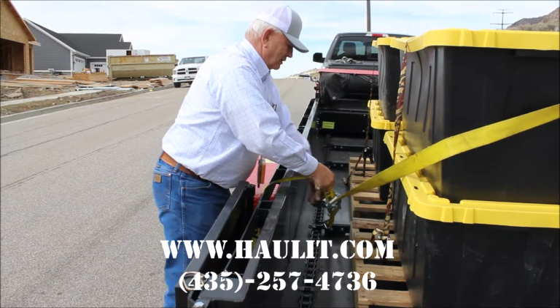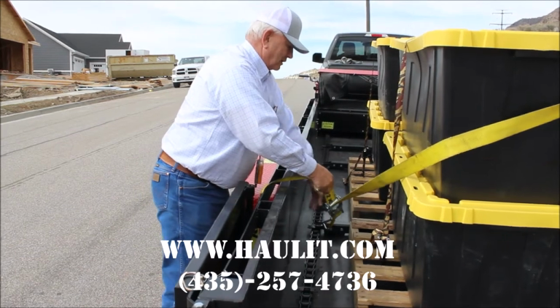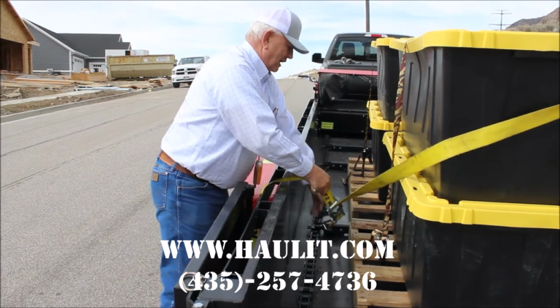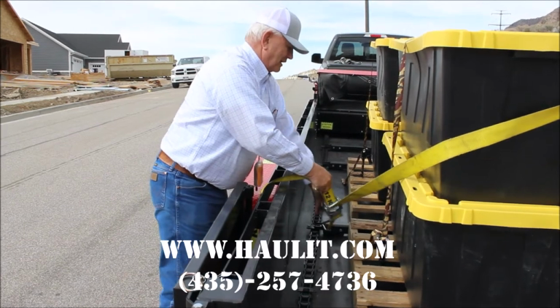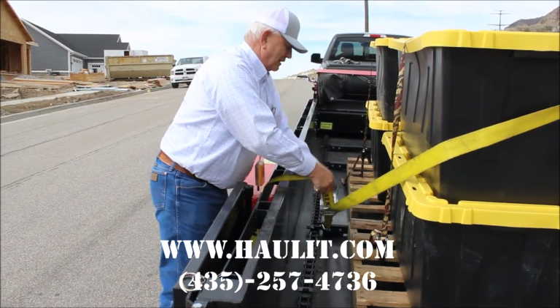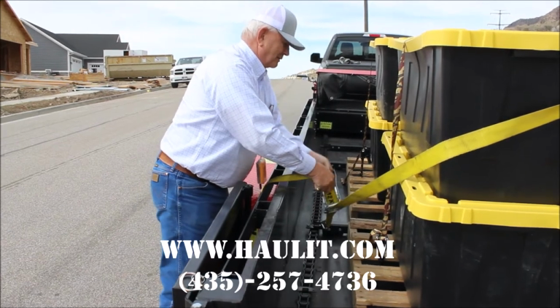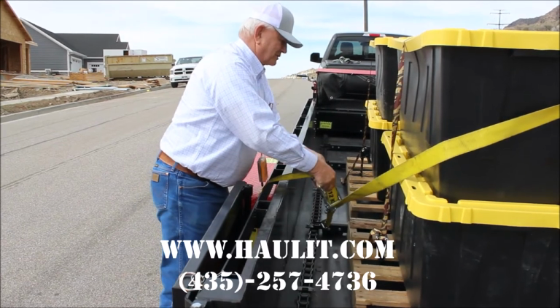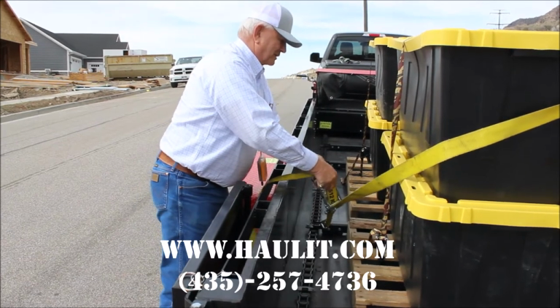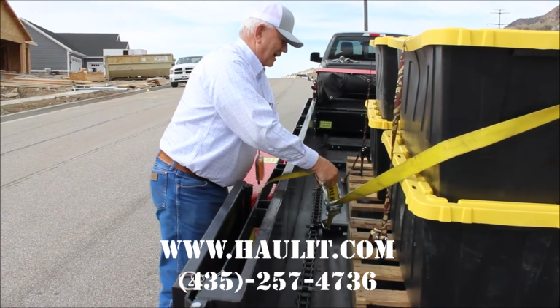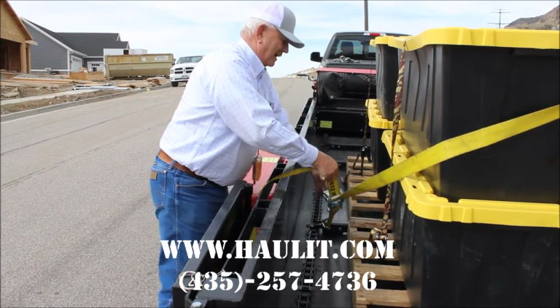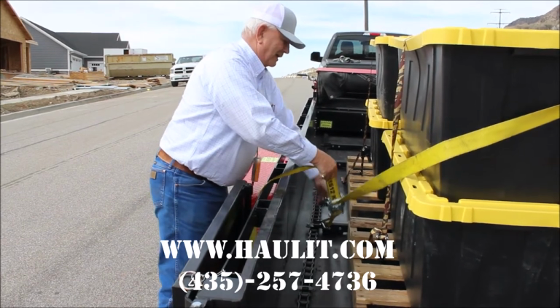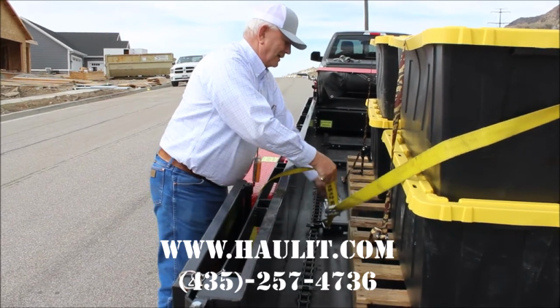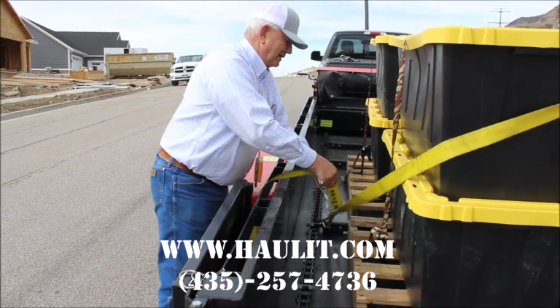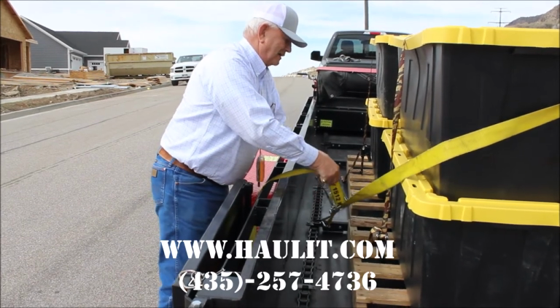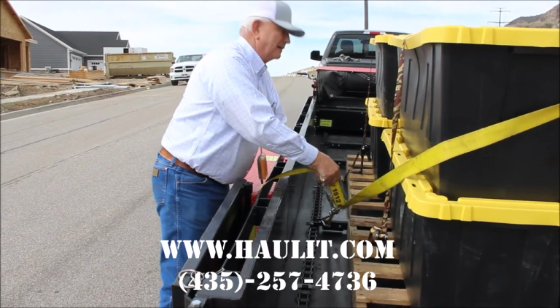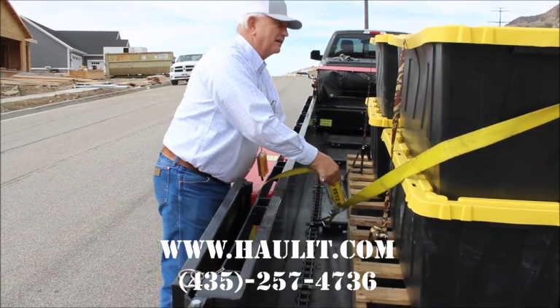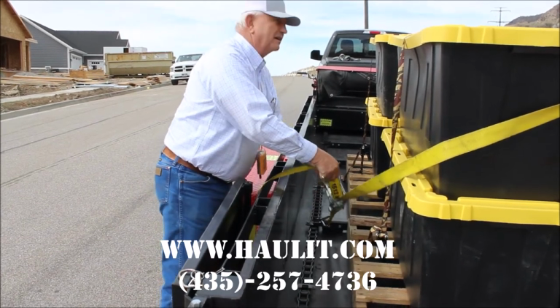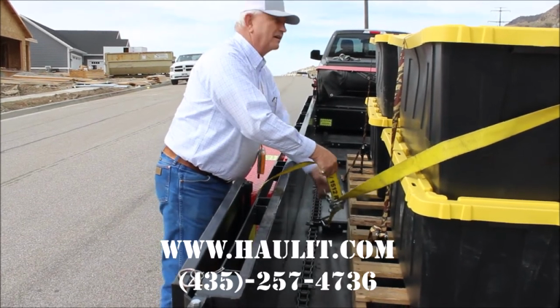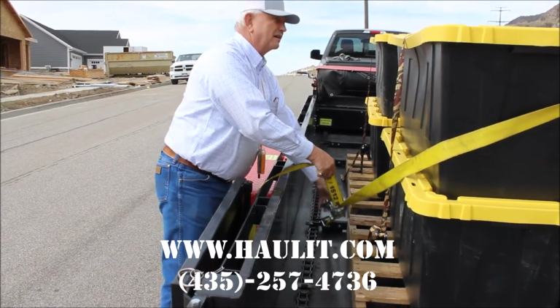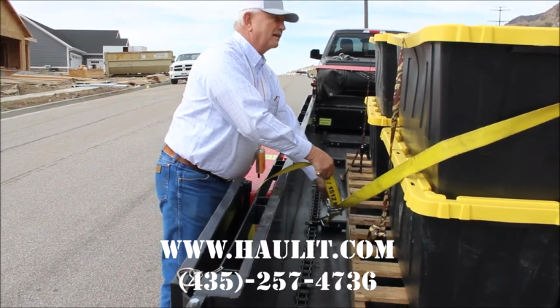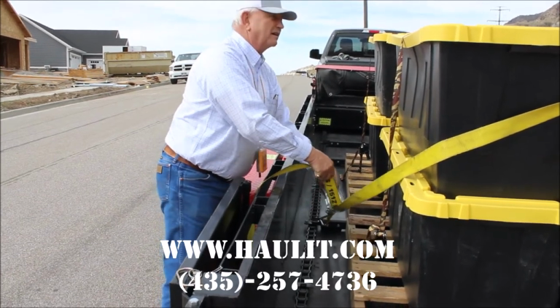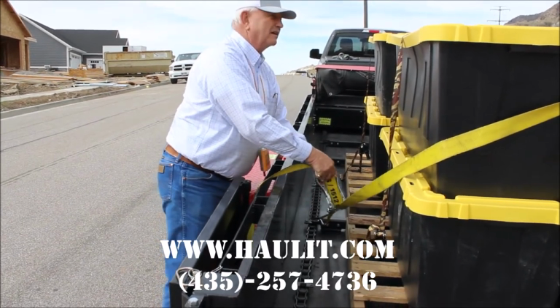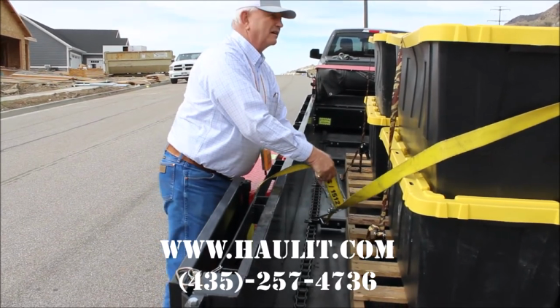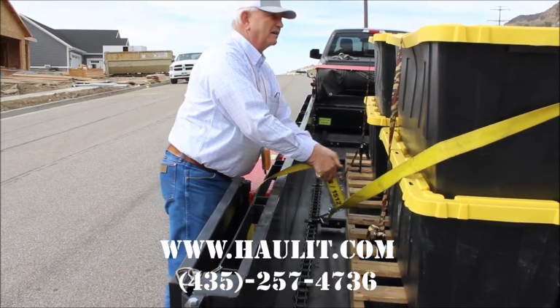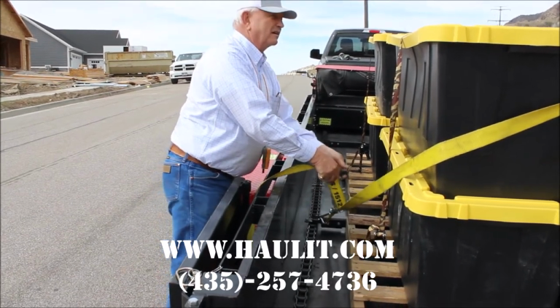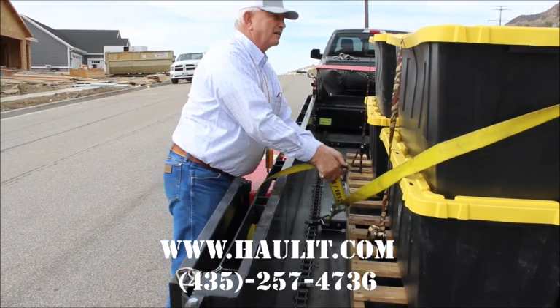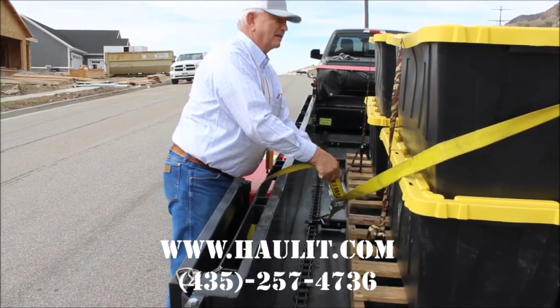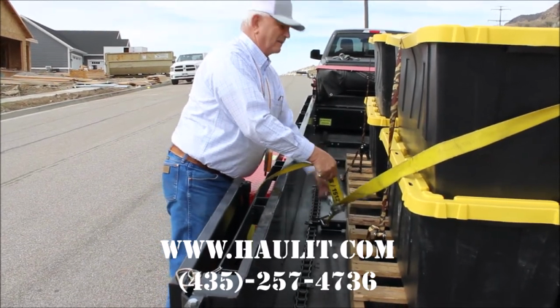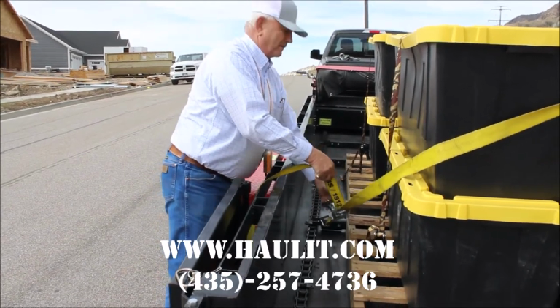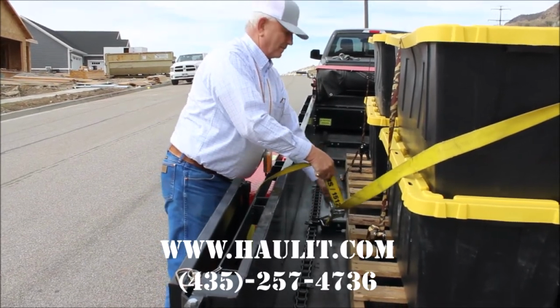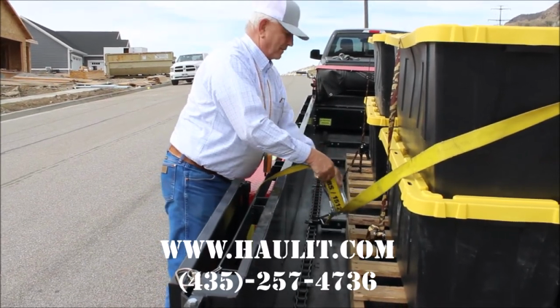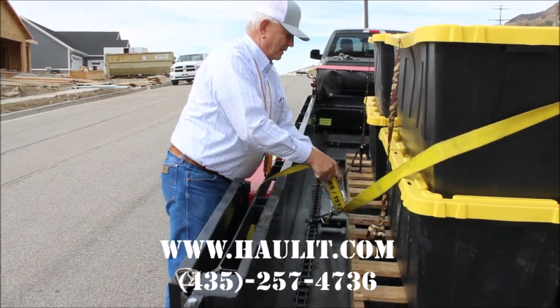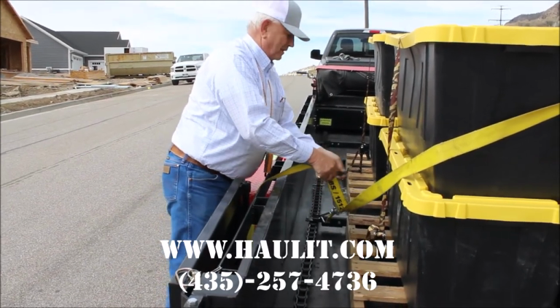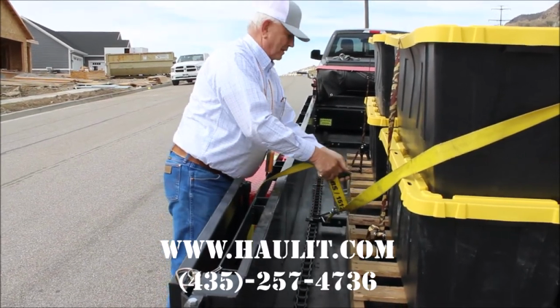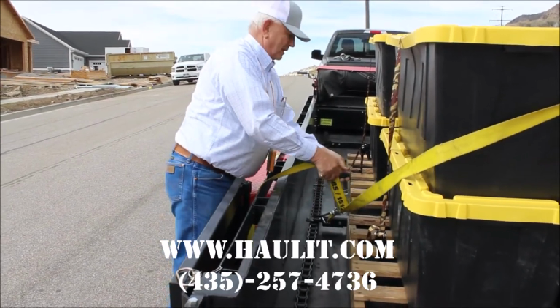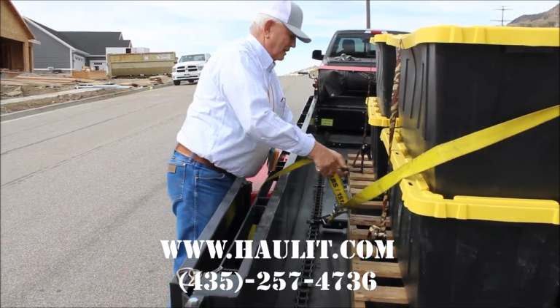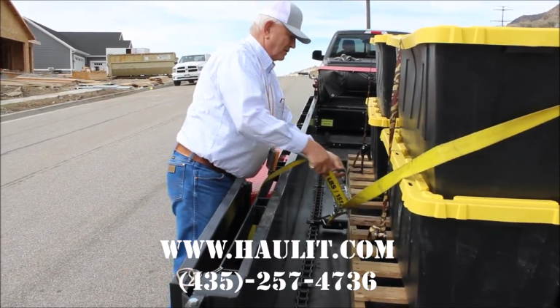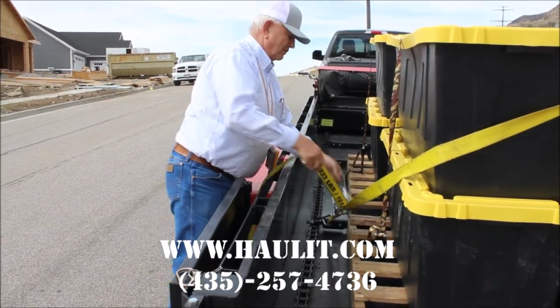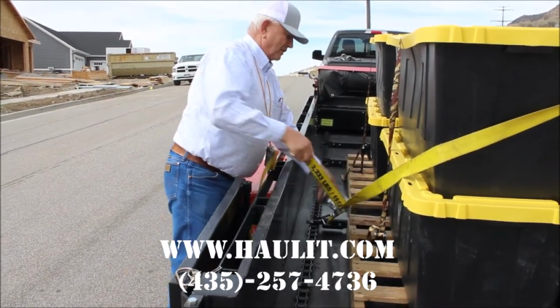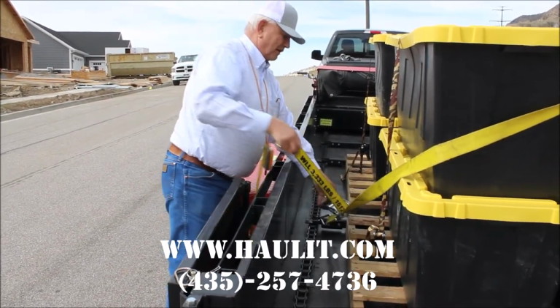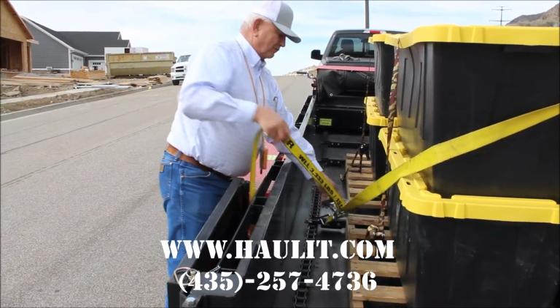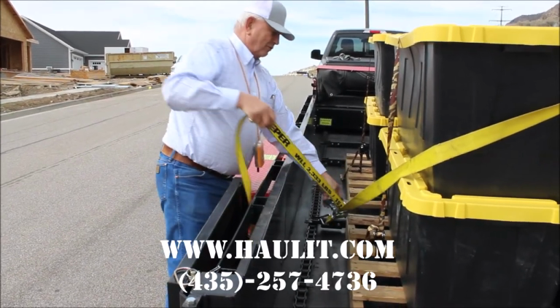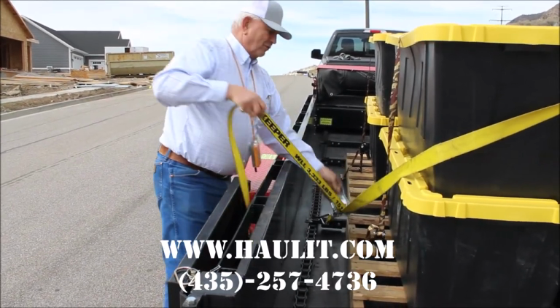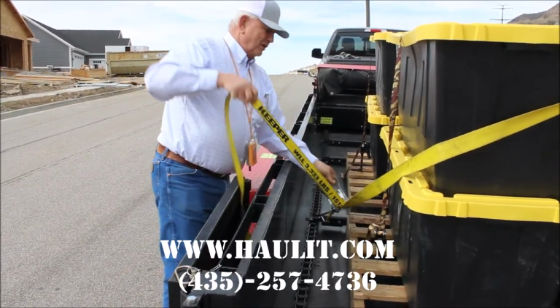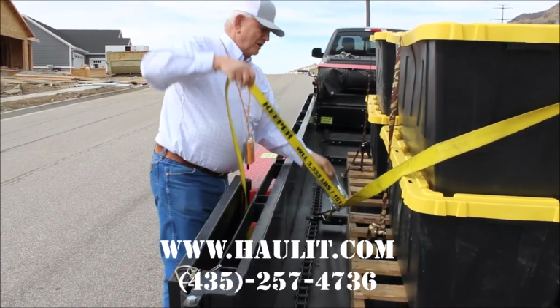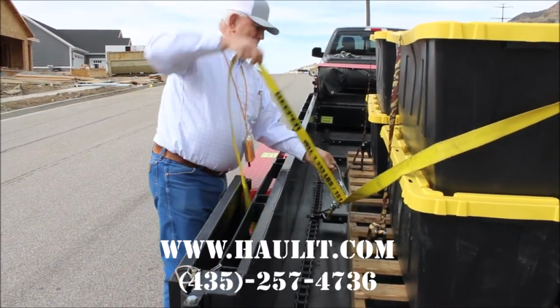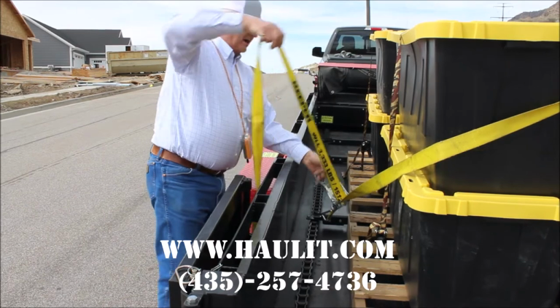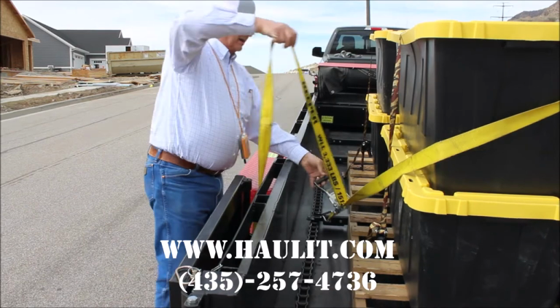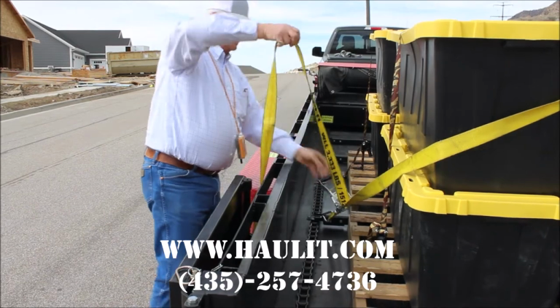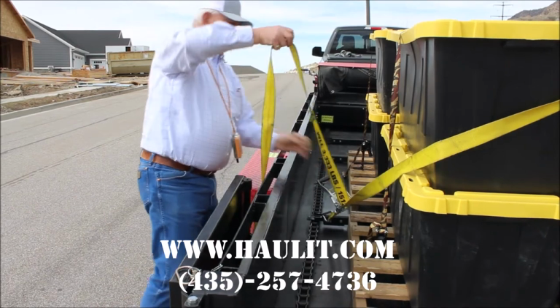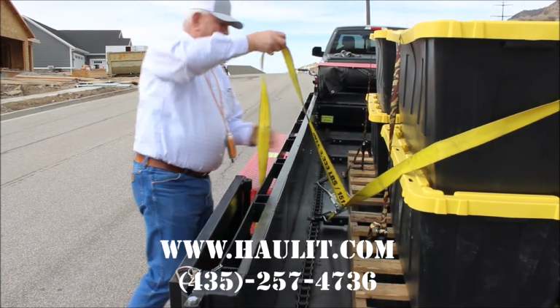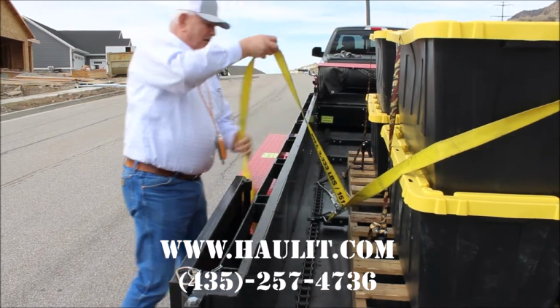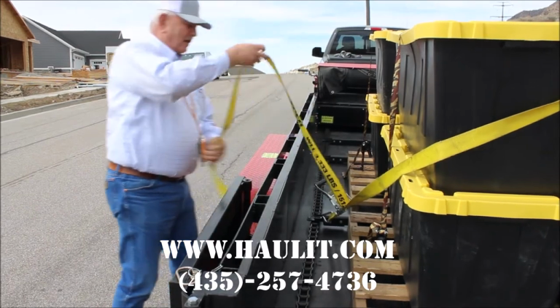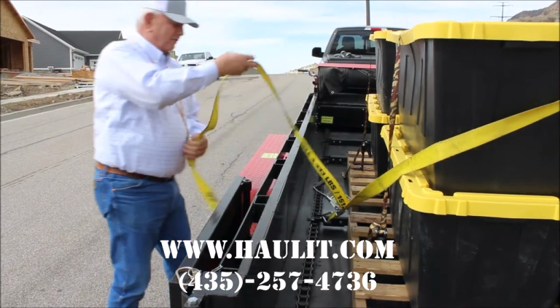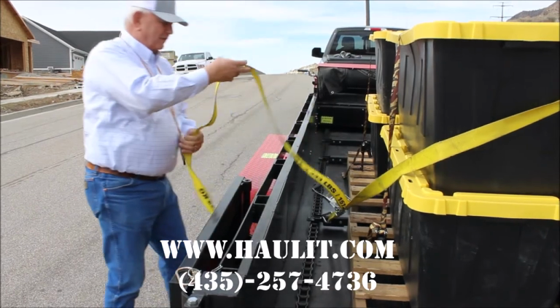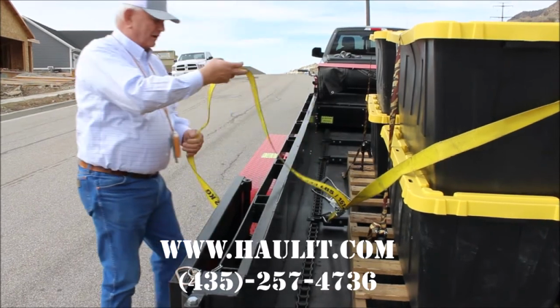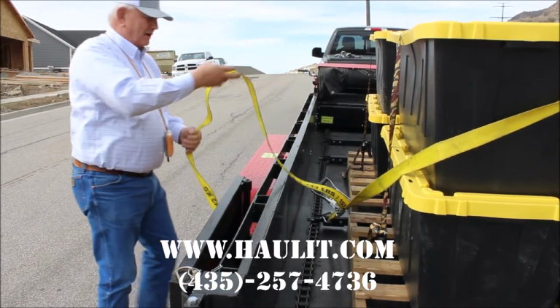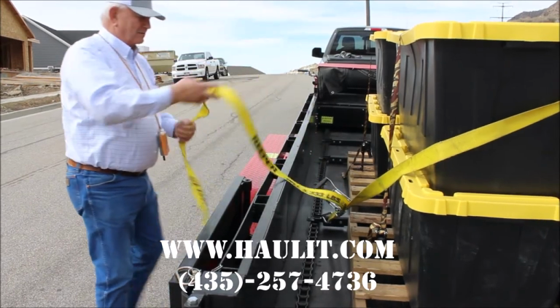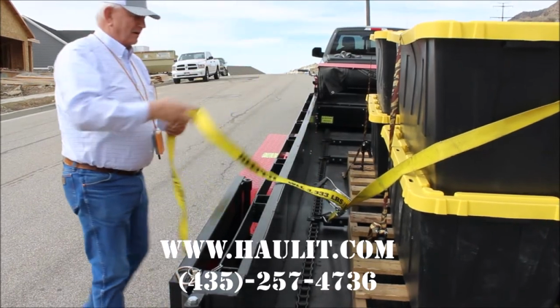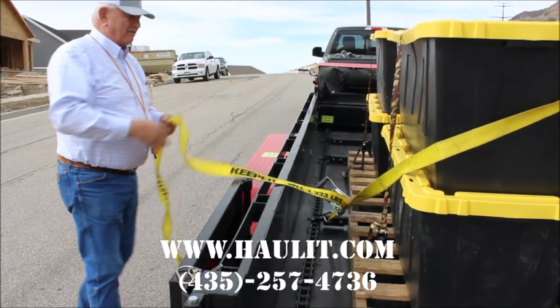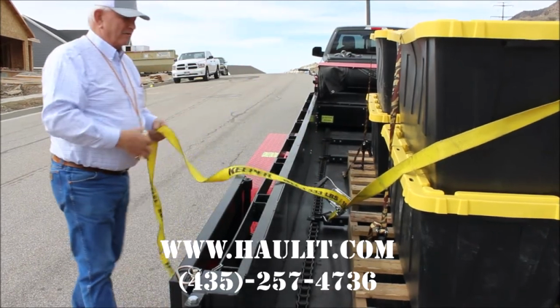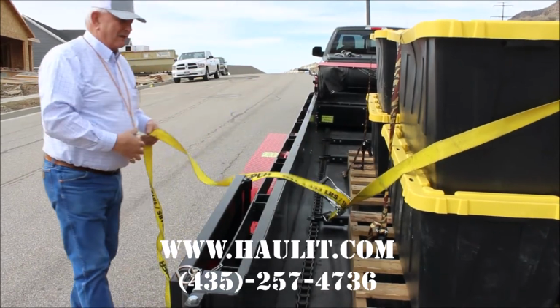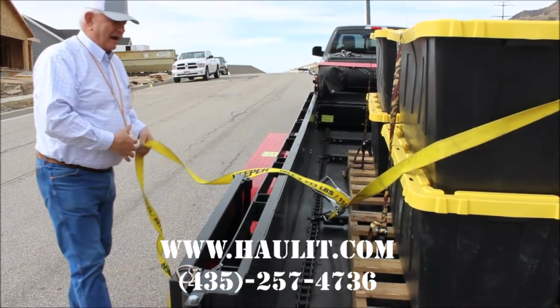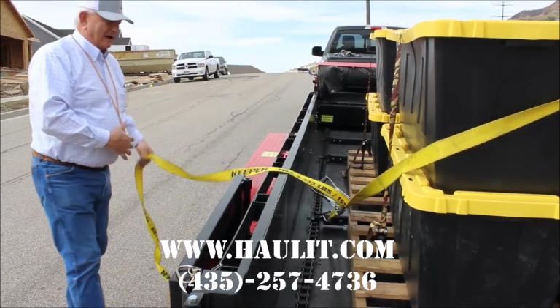Tighten it up slightly, then you don't have to worry about it tipping off when it comes off the back.